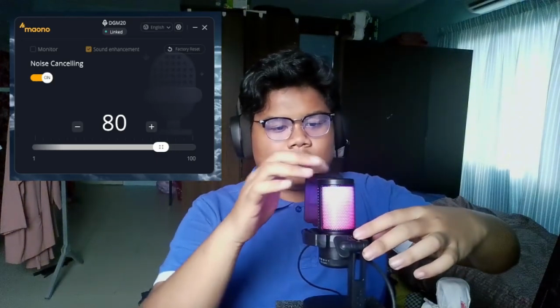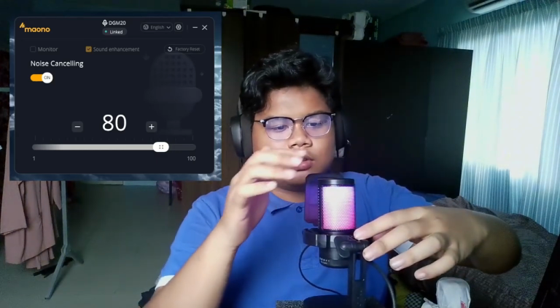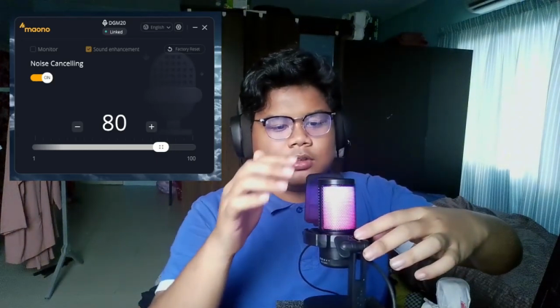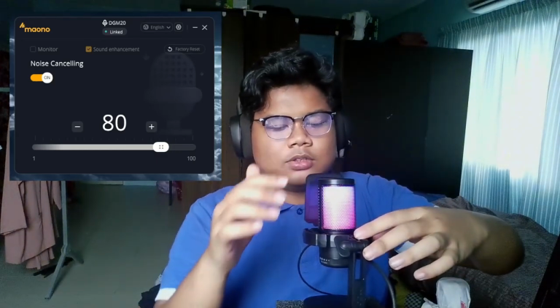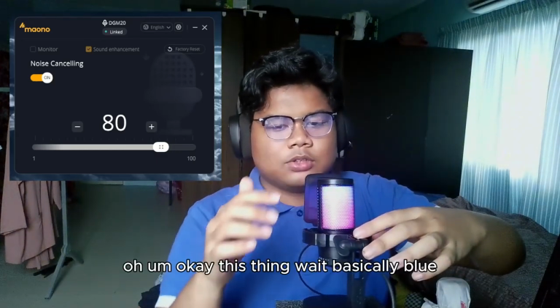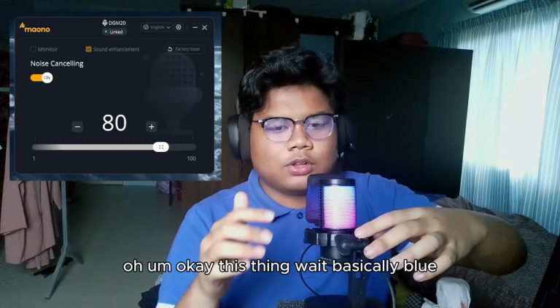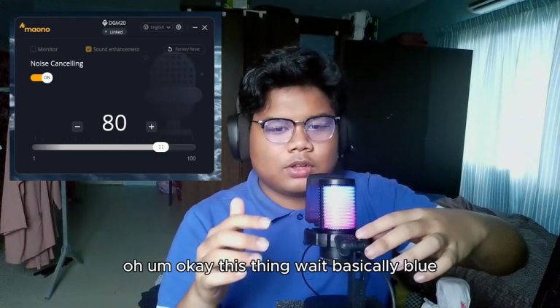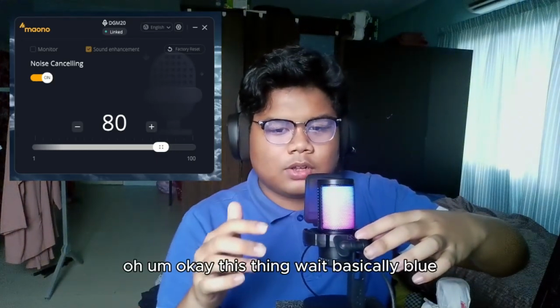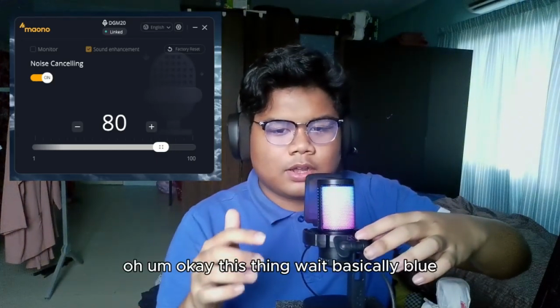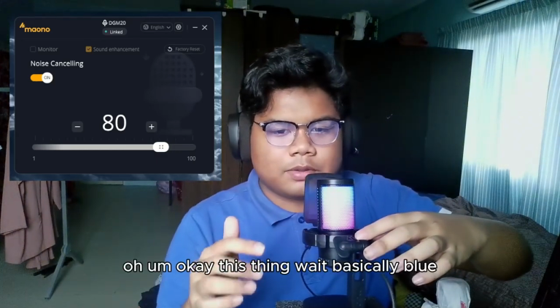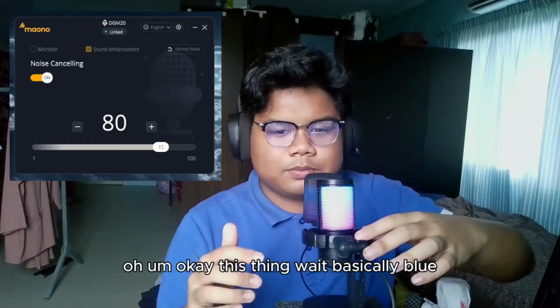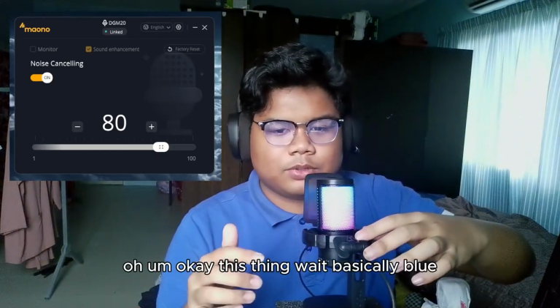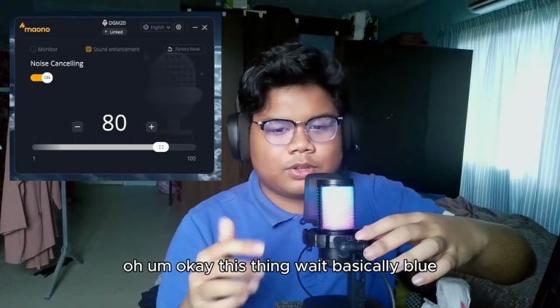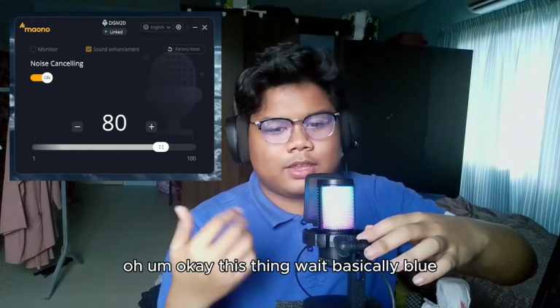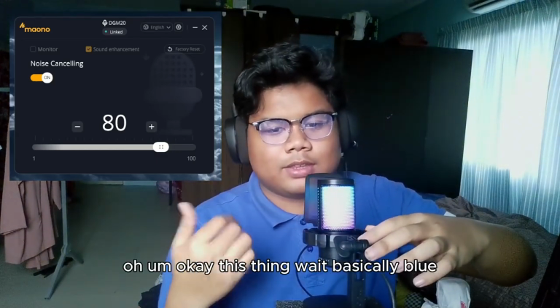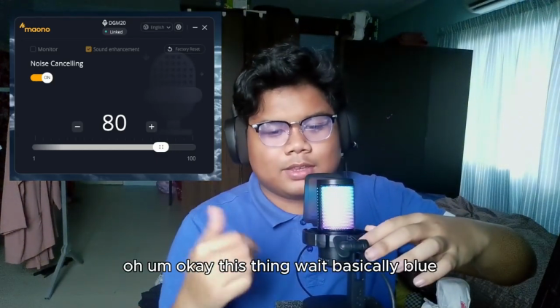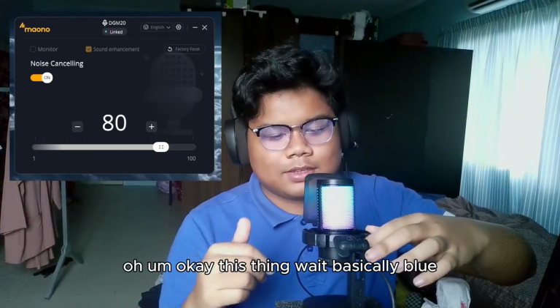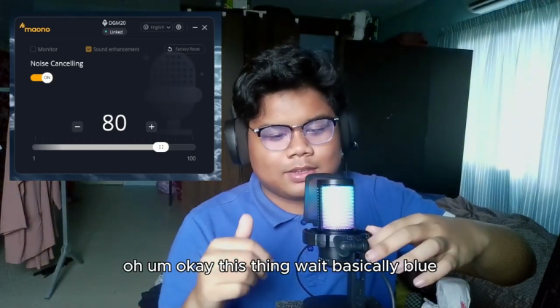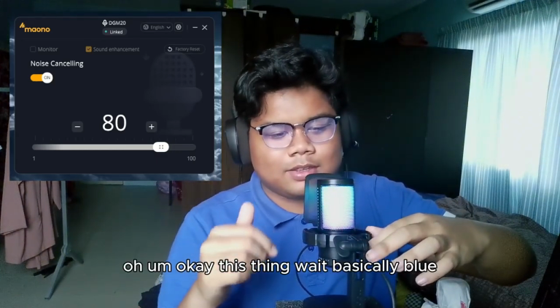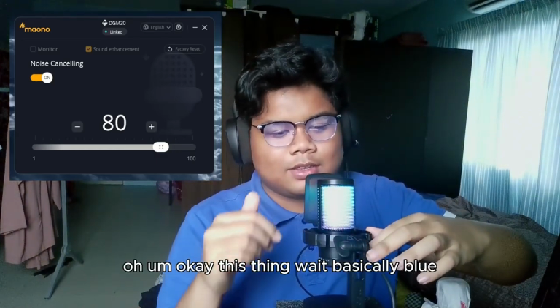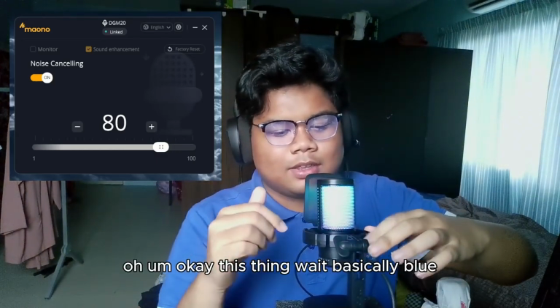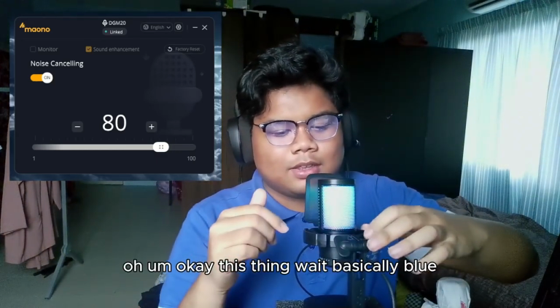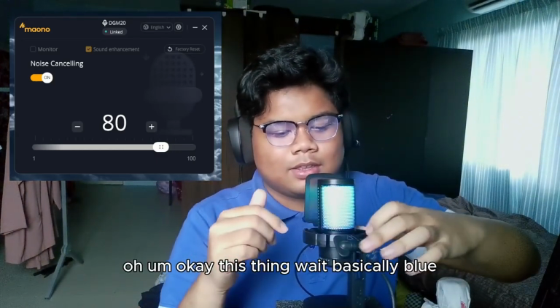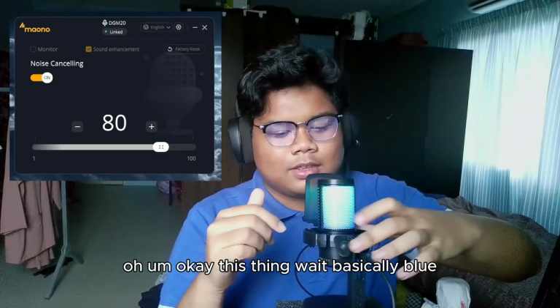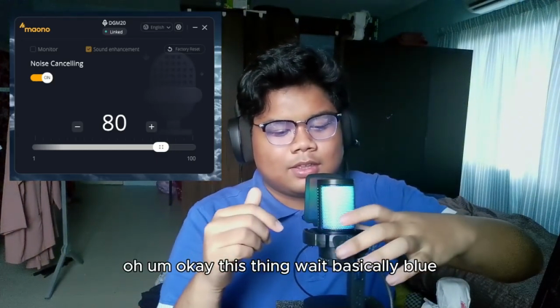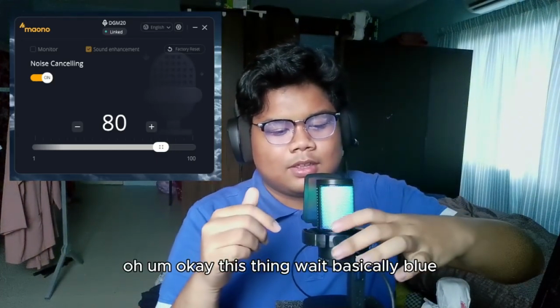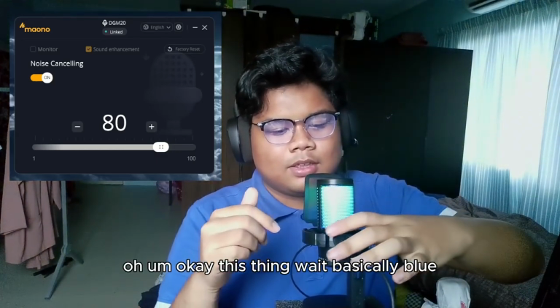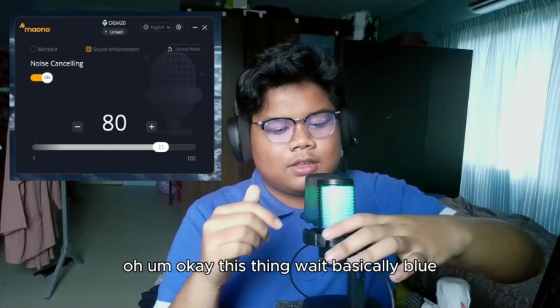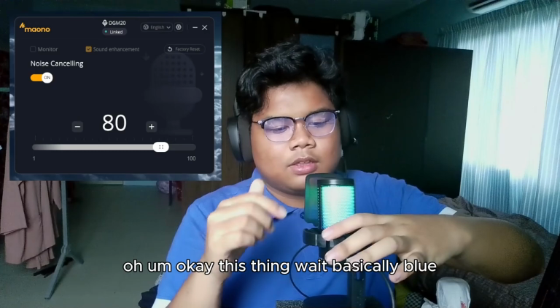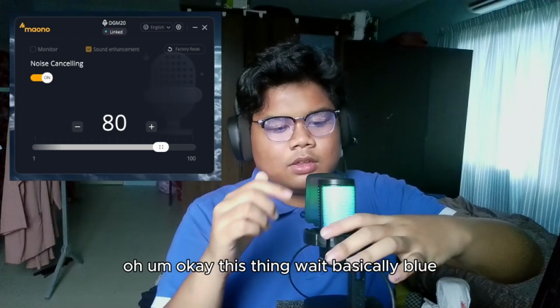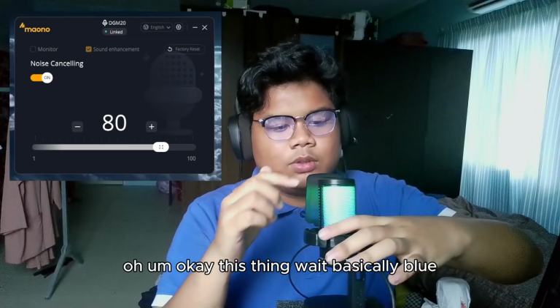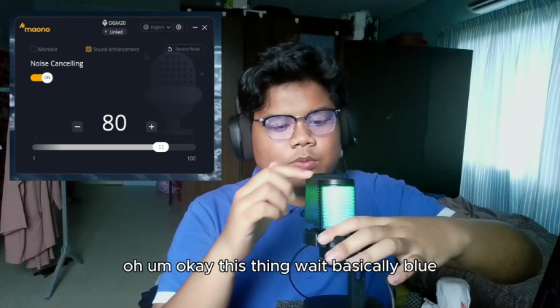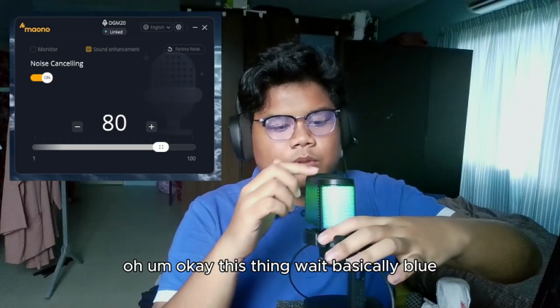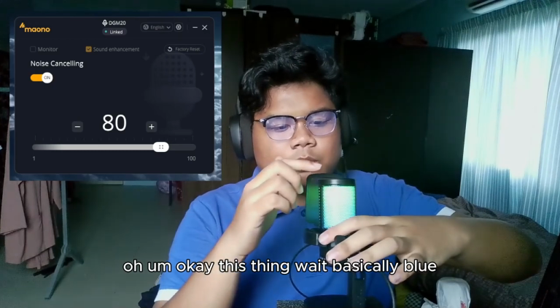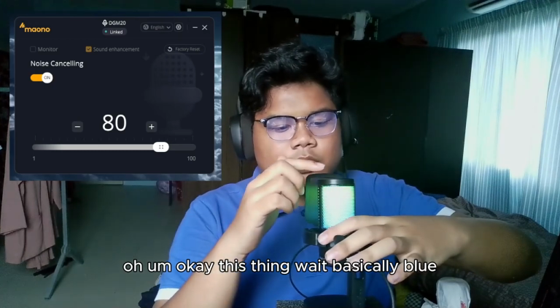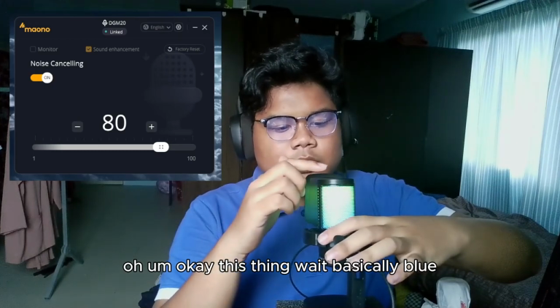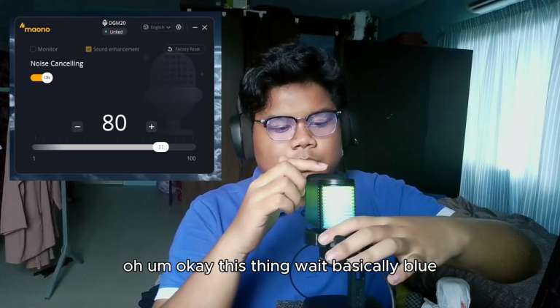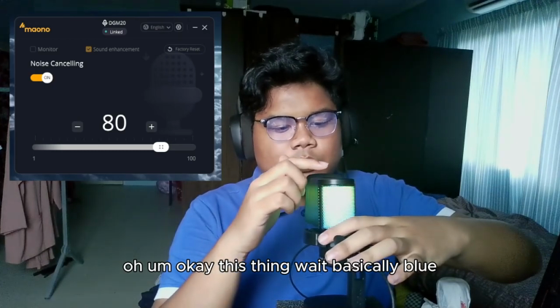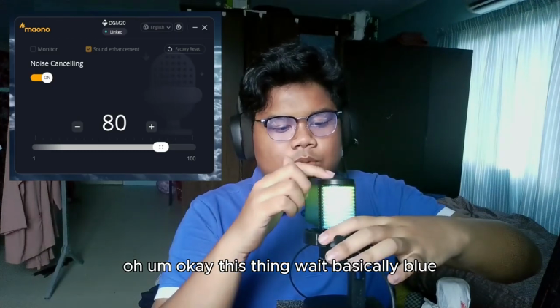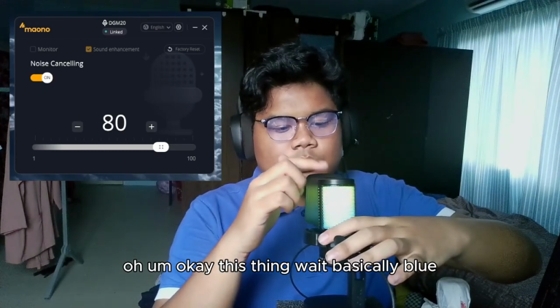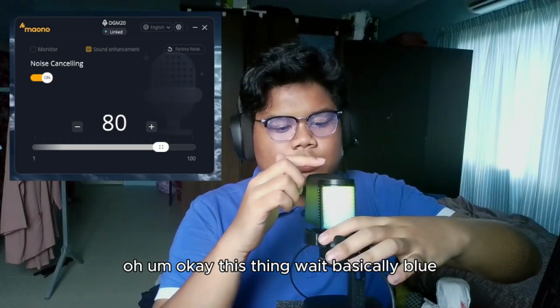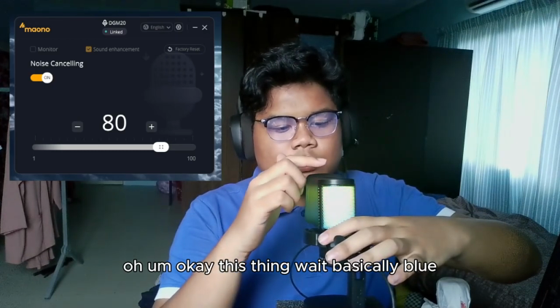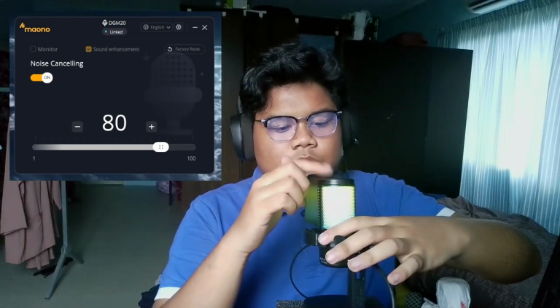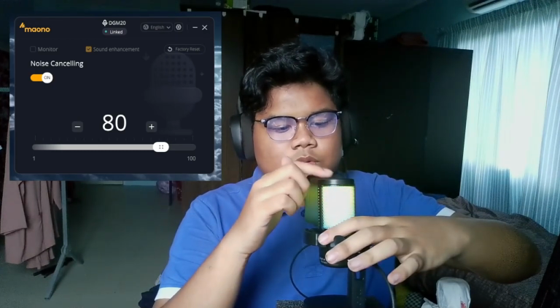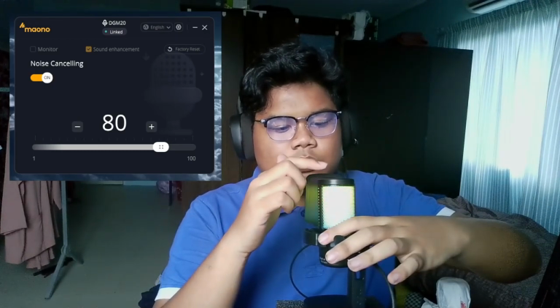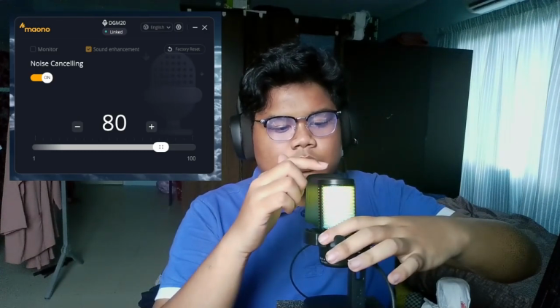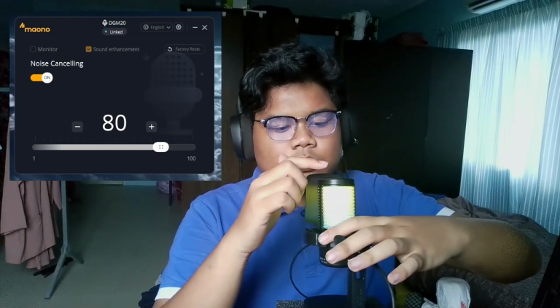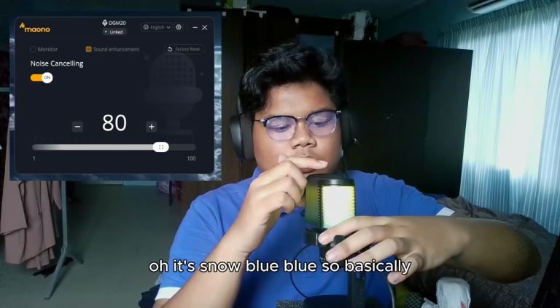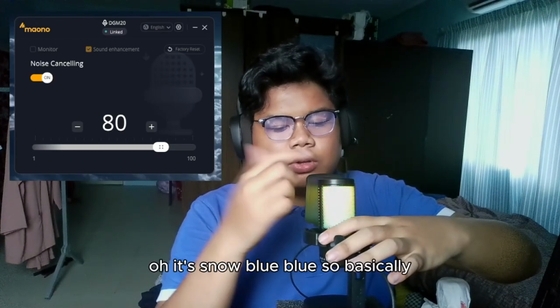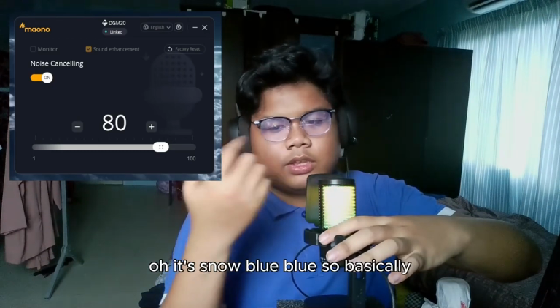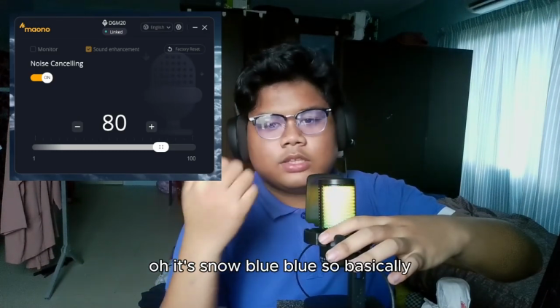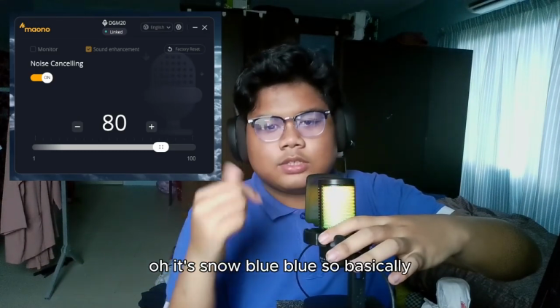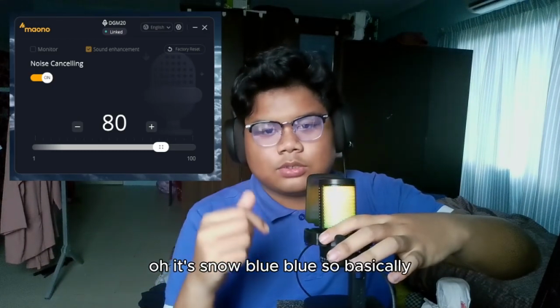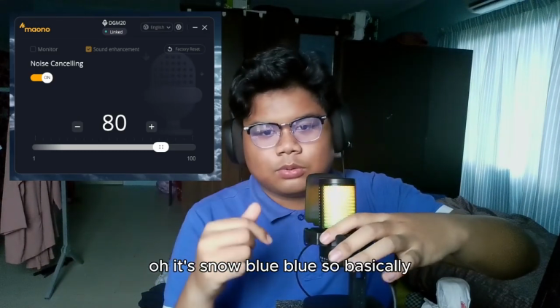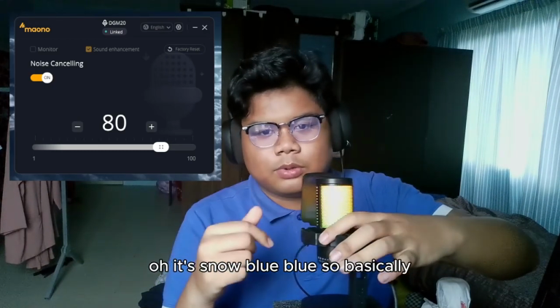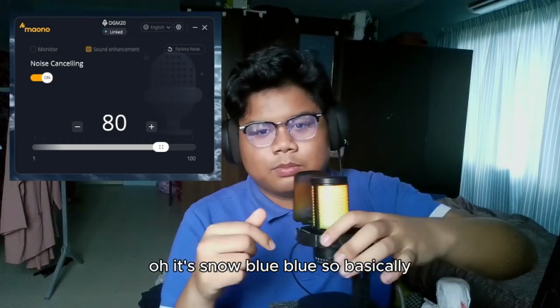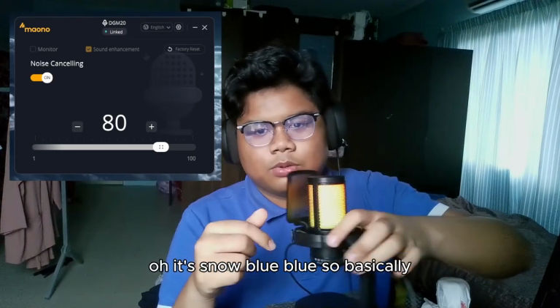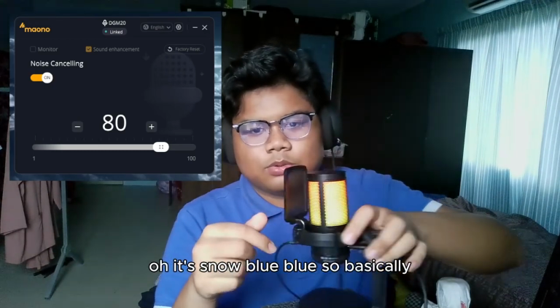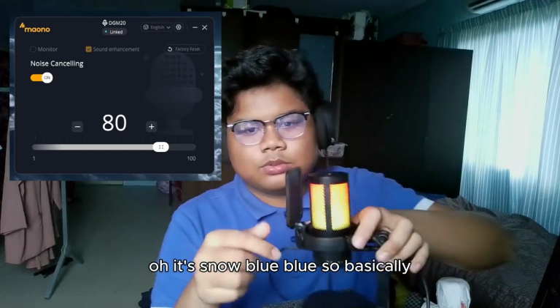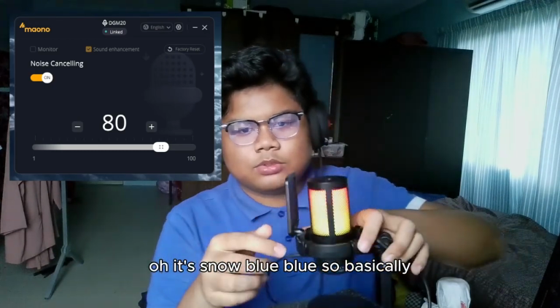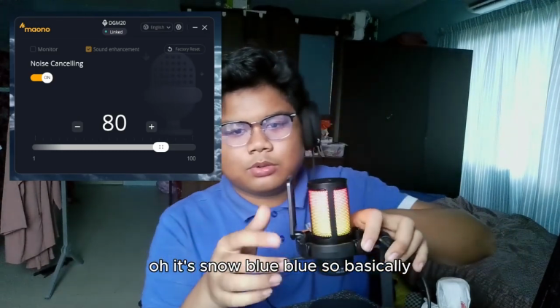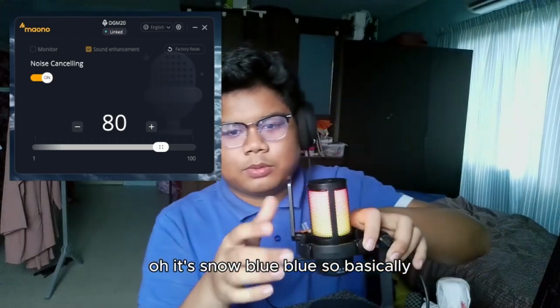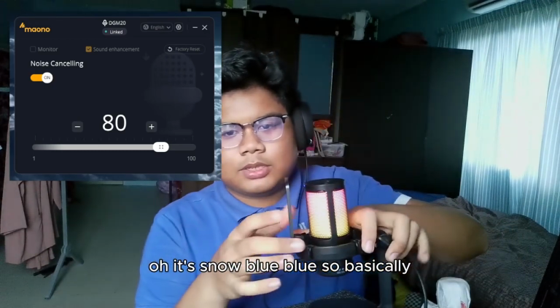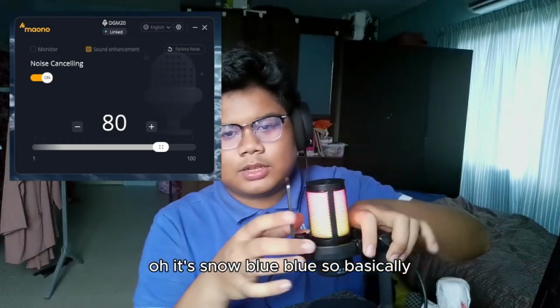The light is normally blue when it's working.